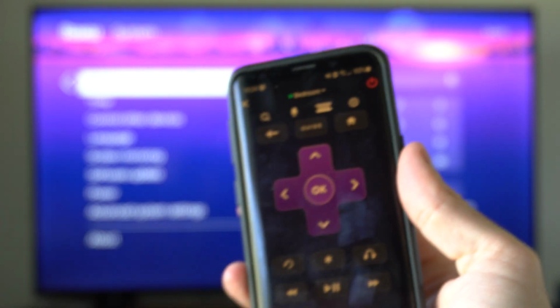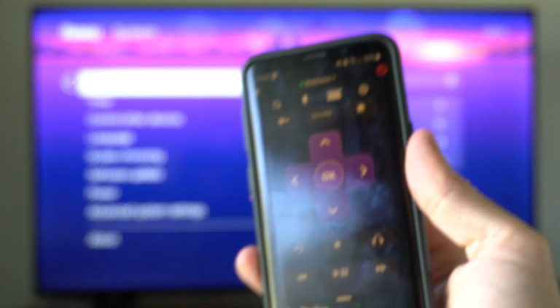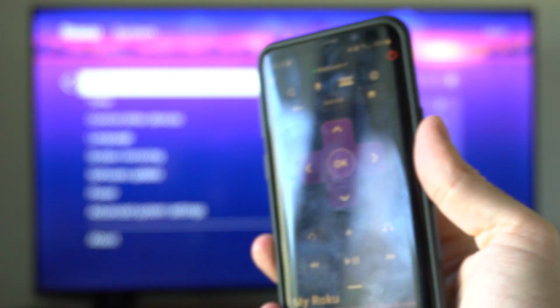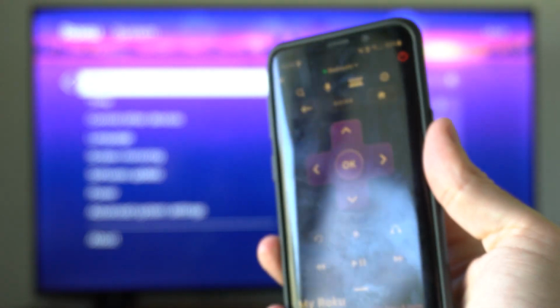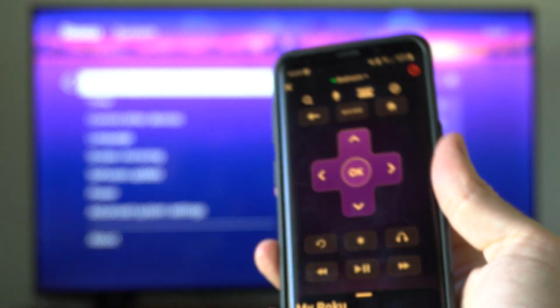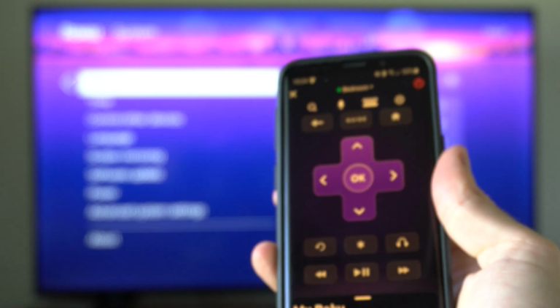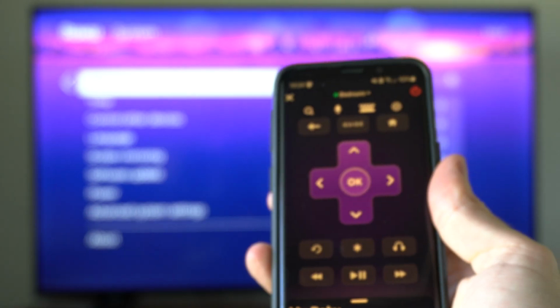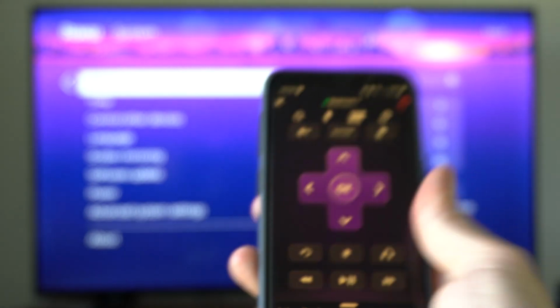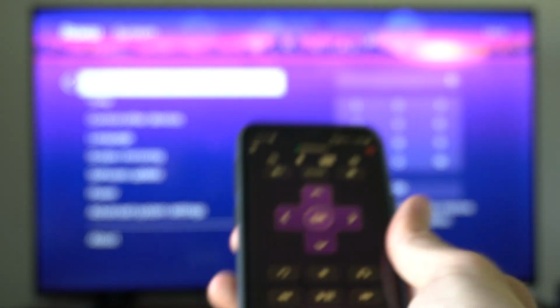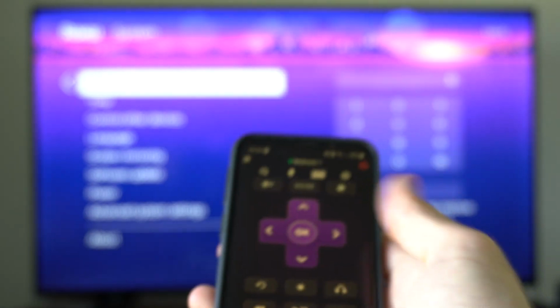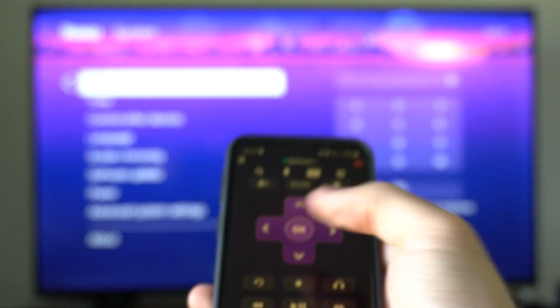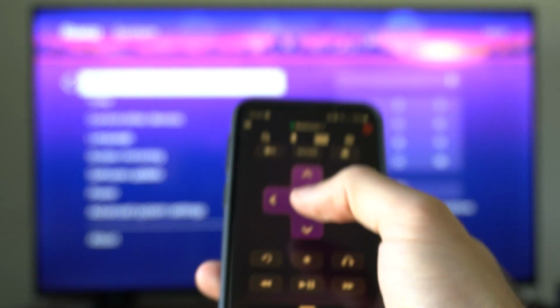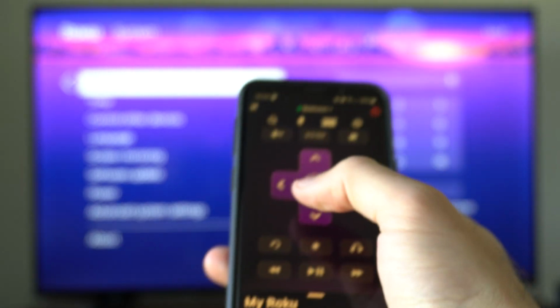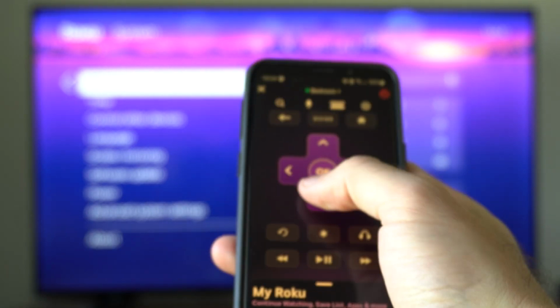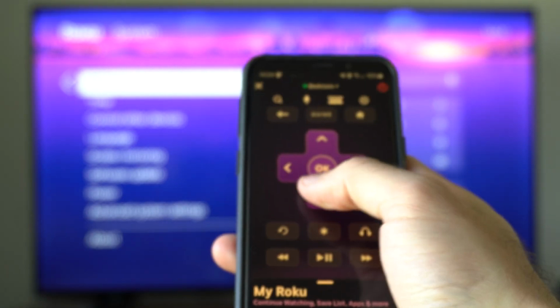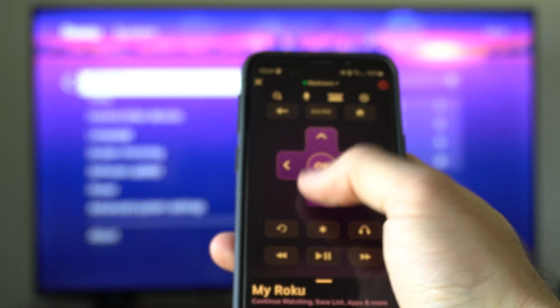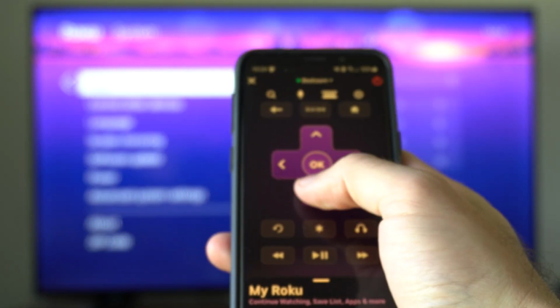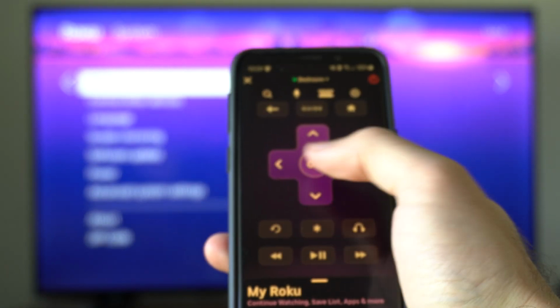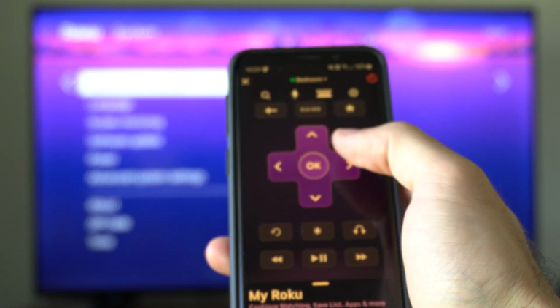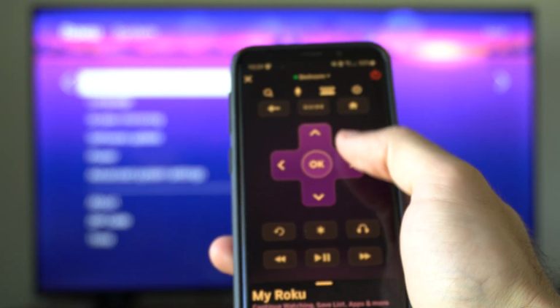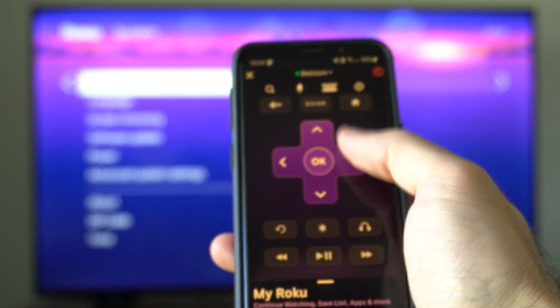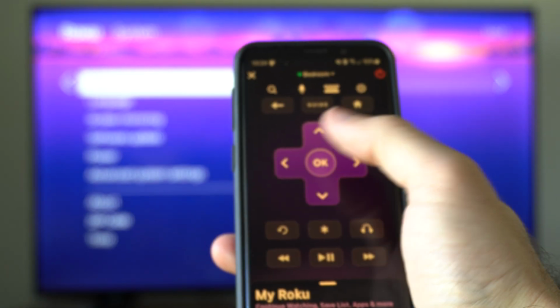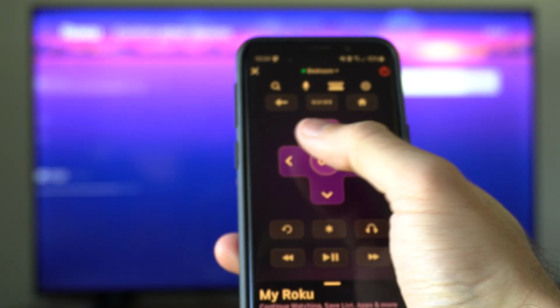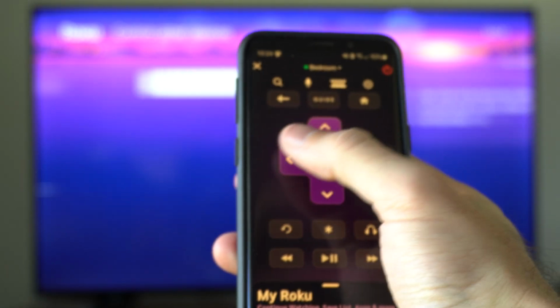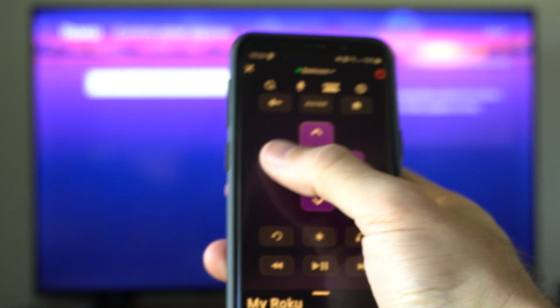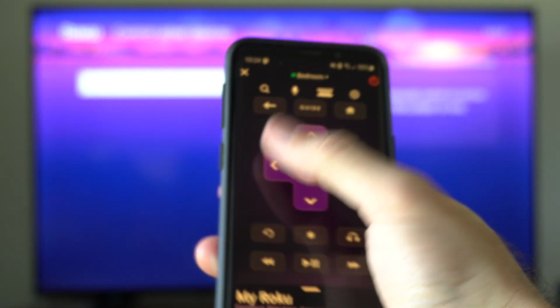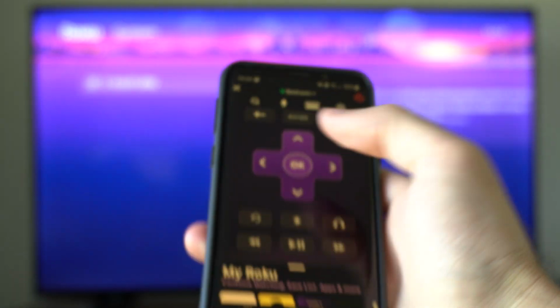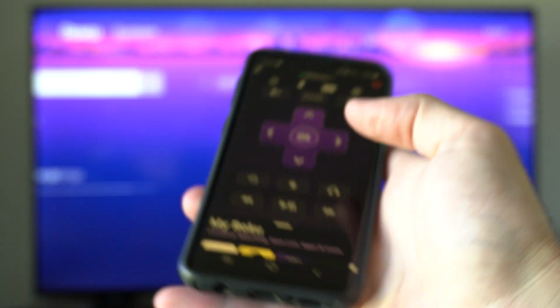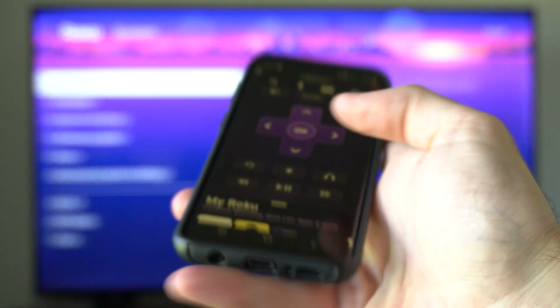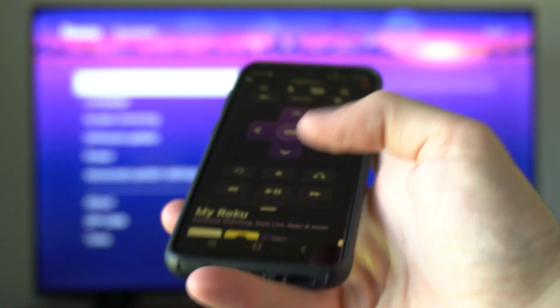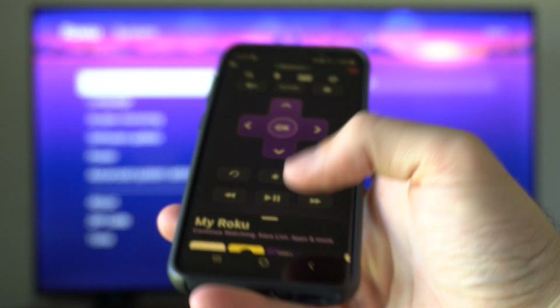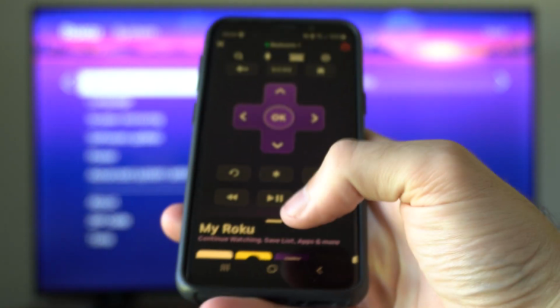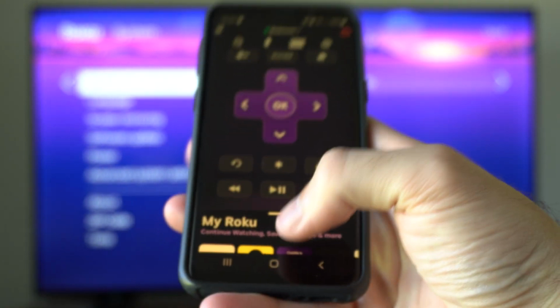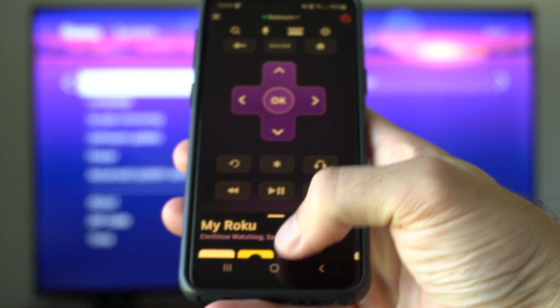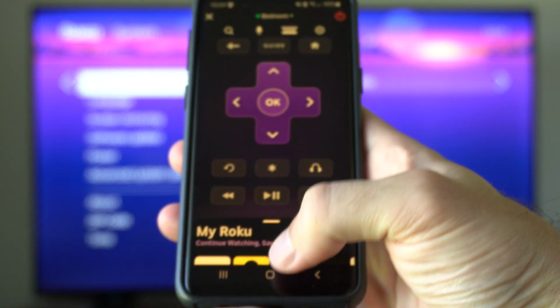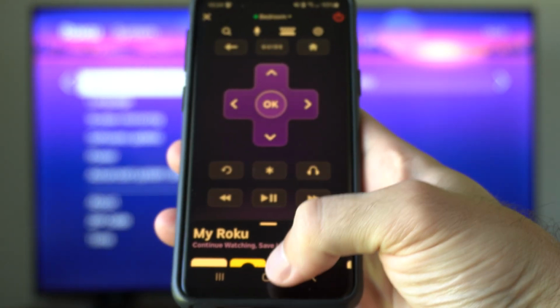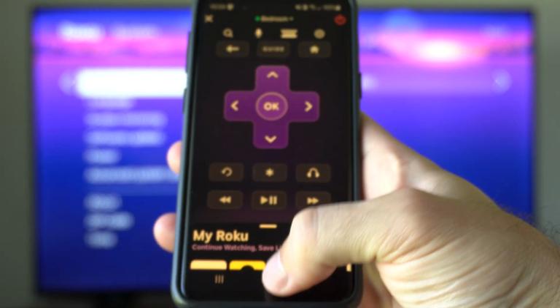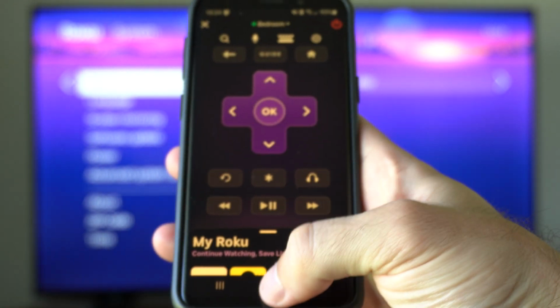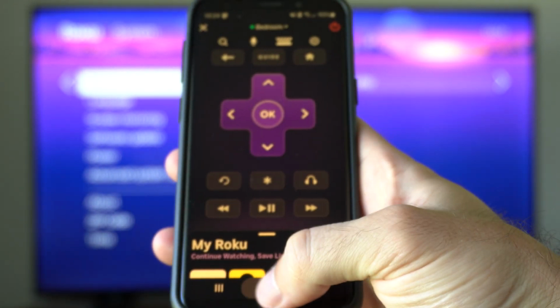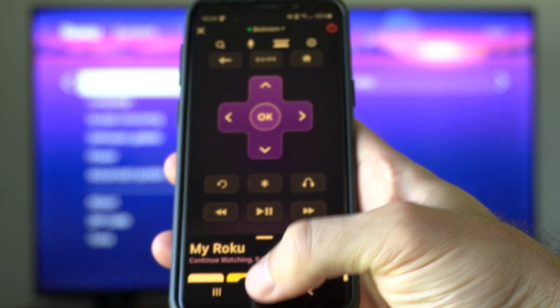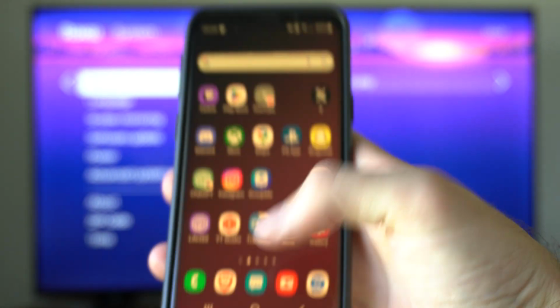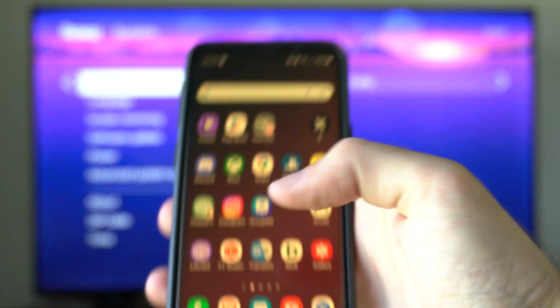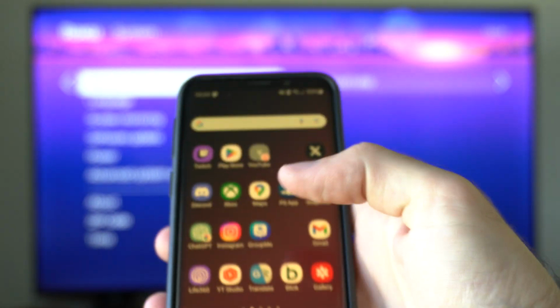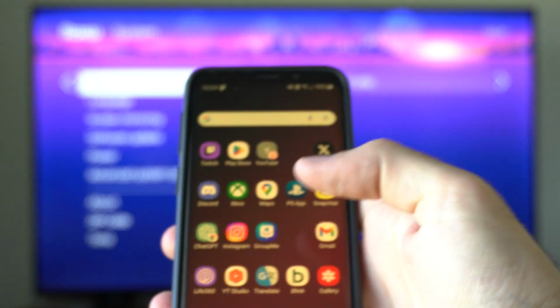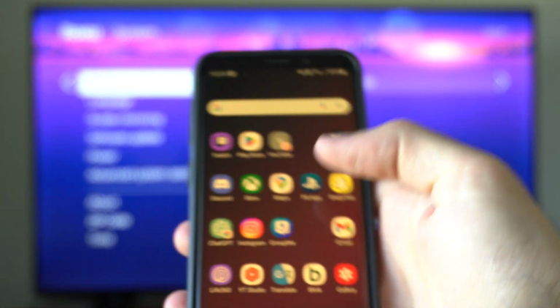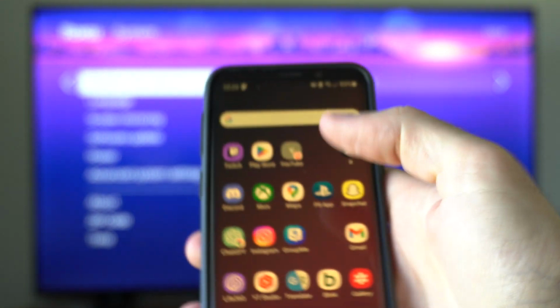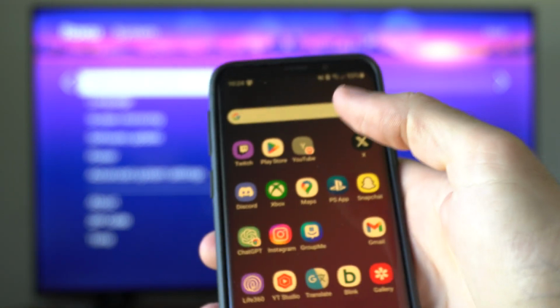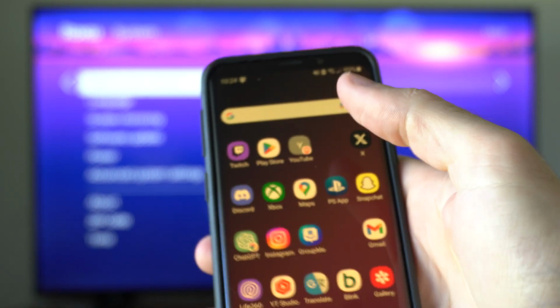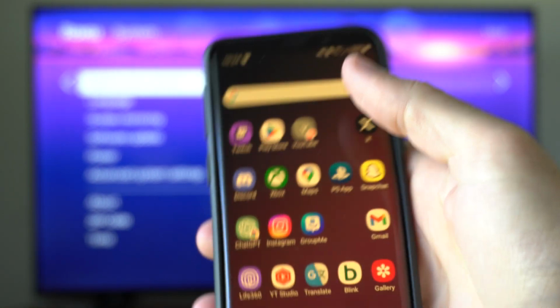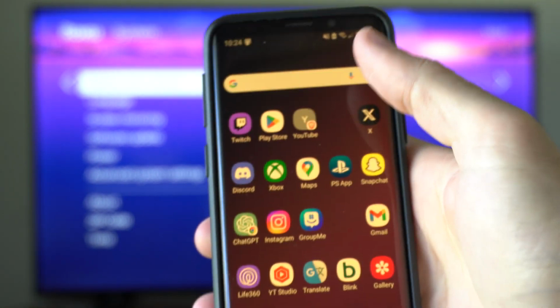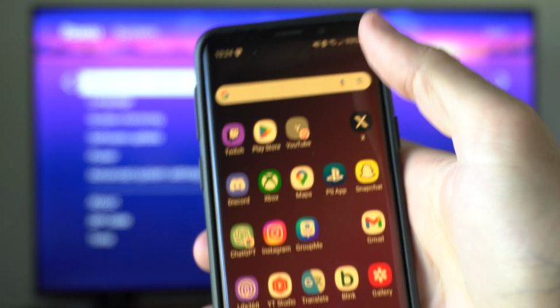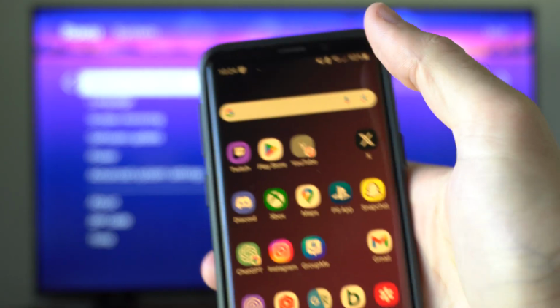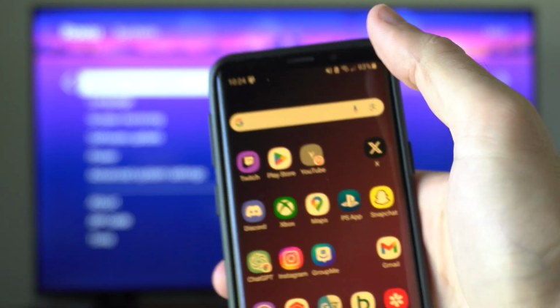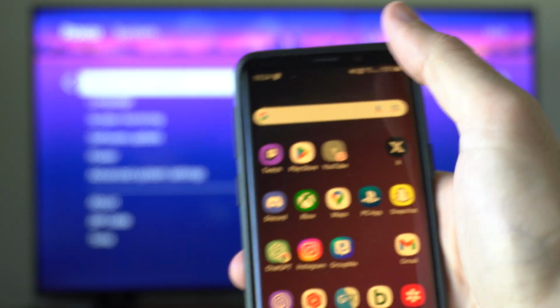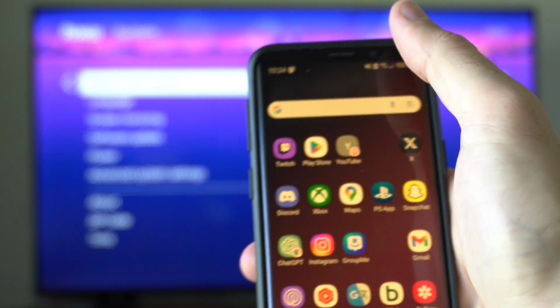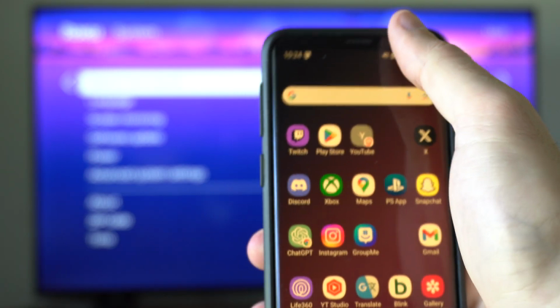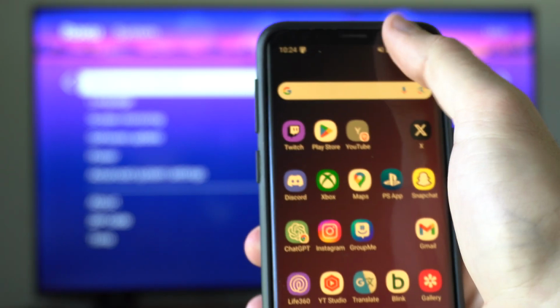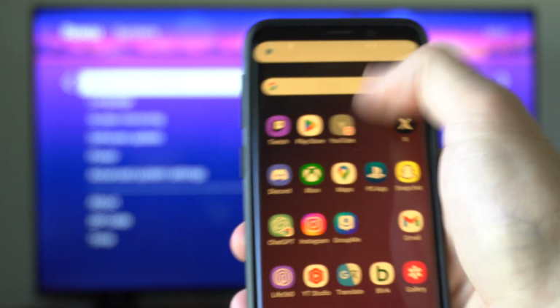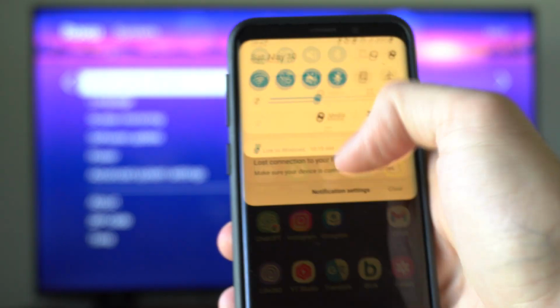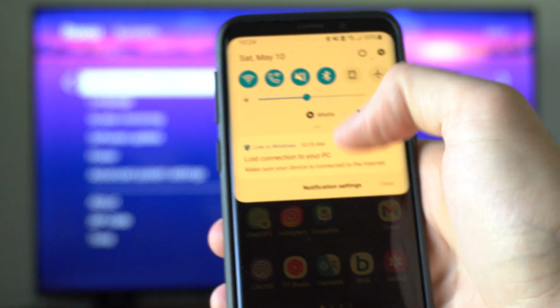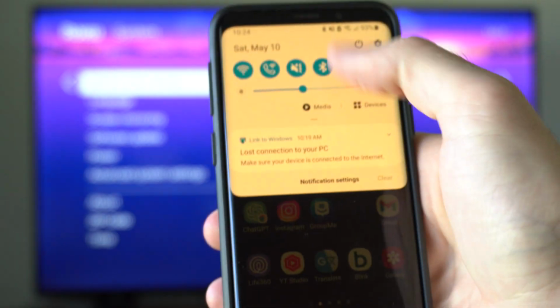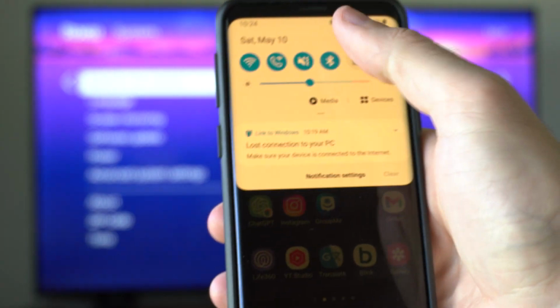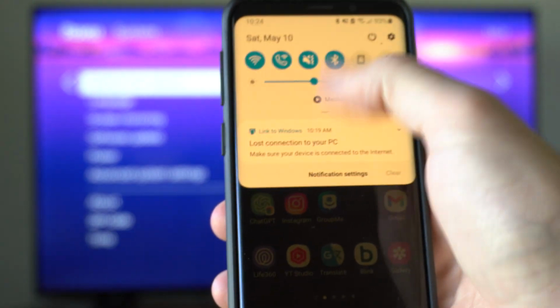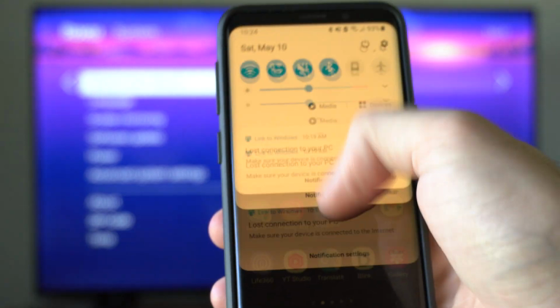You can see I have an option to control it now. This is just the Roku application, so you need to be connected to the same Wi-Fi.